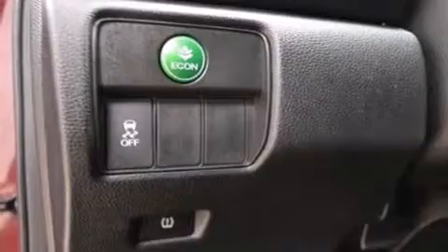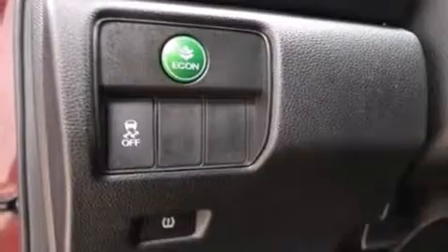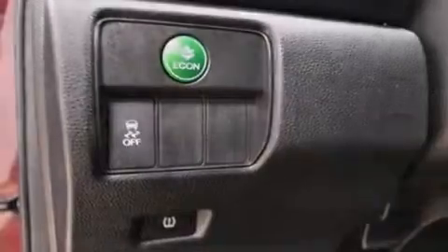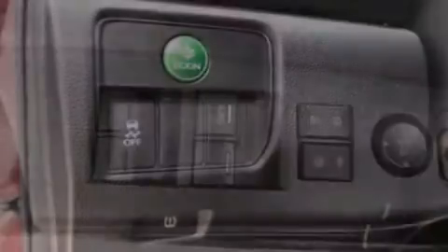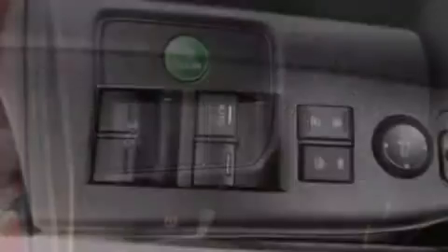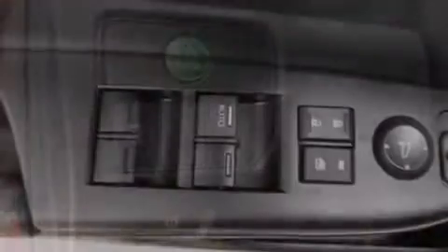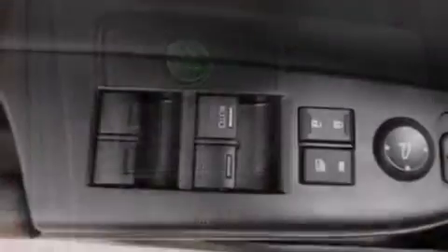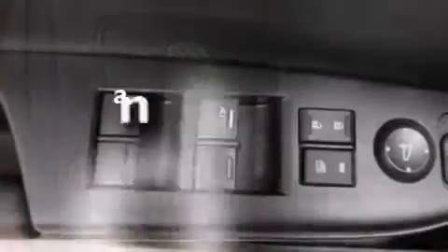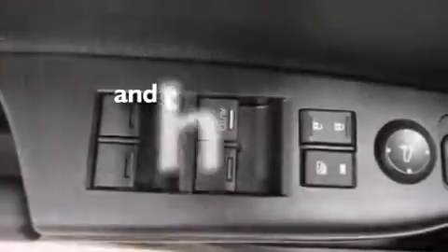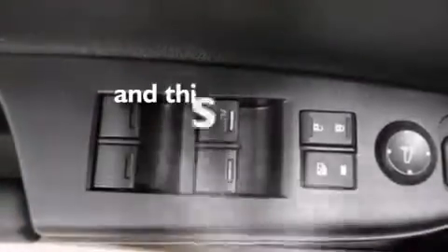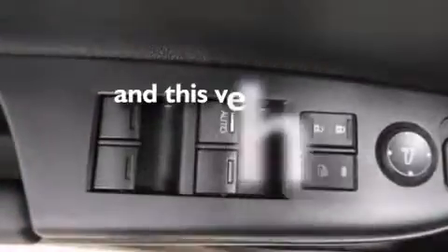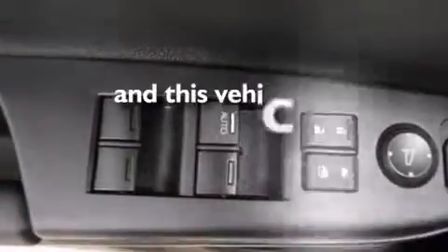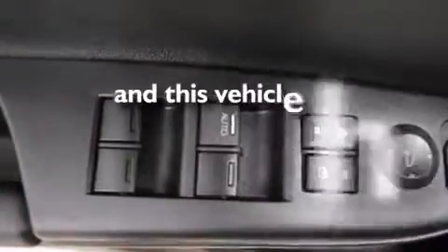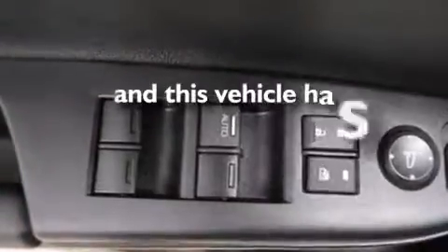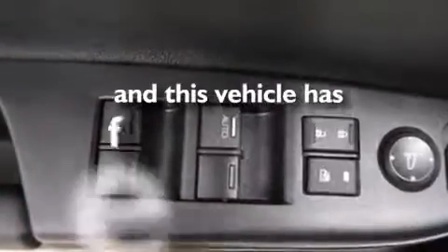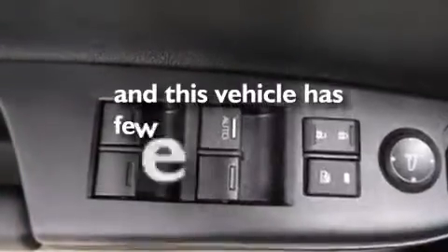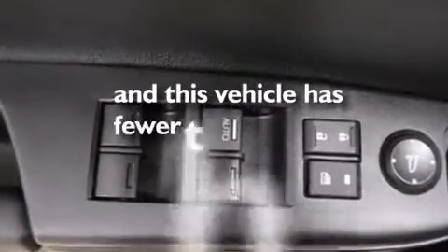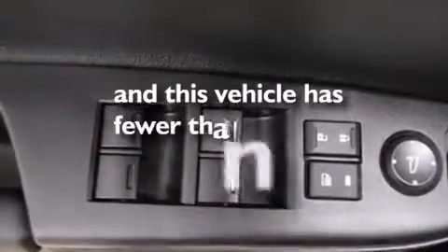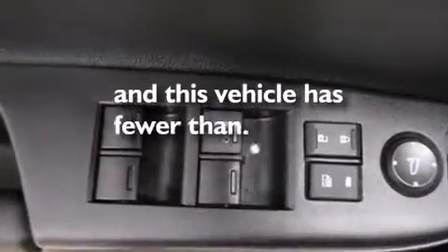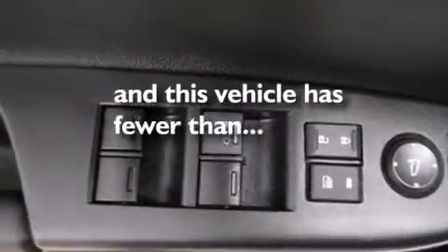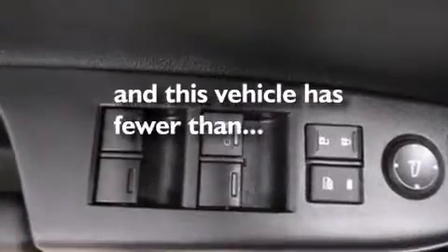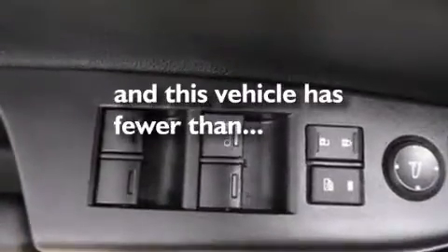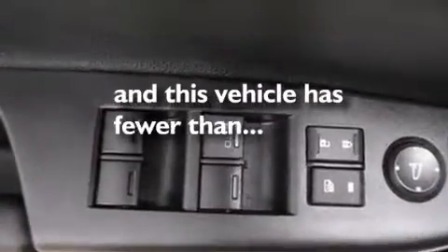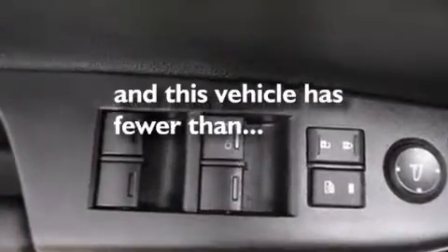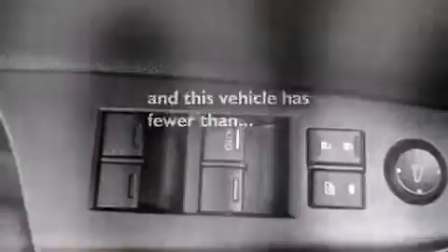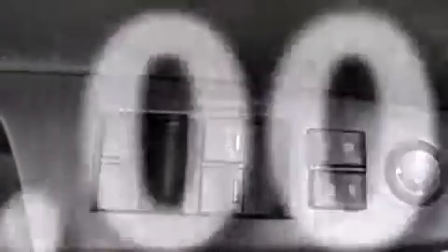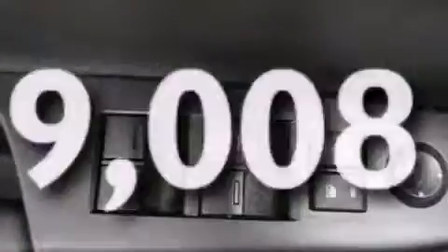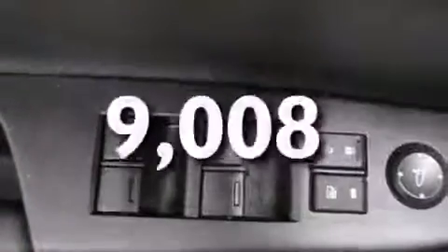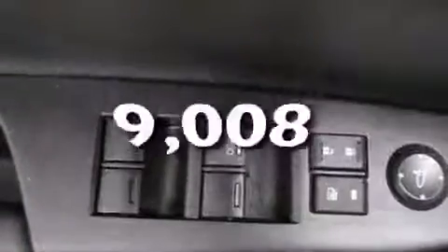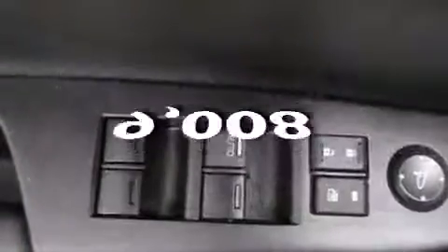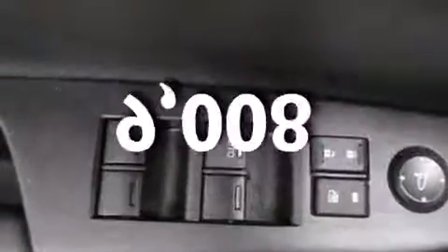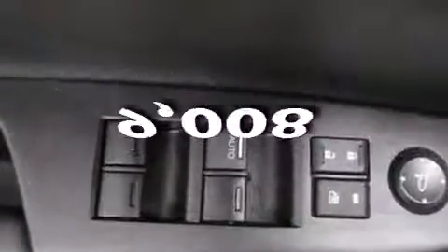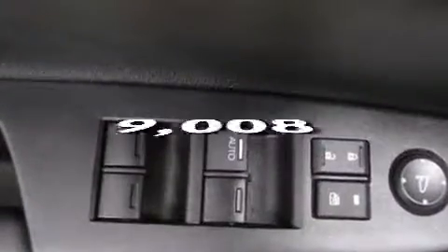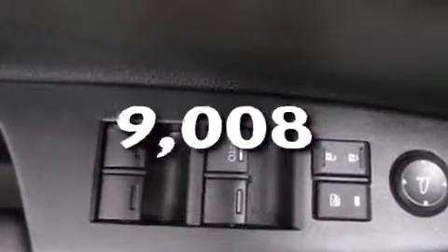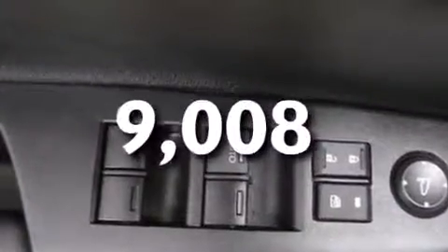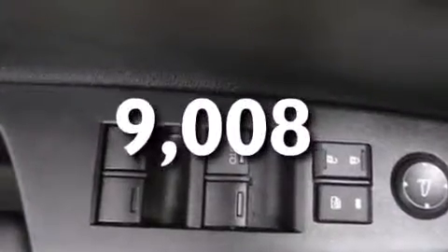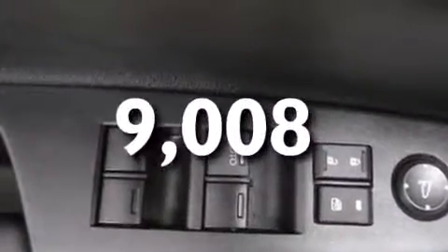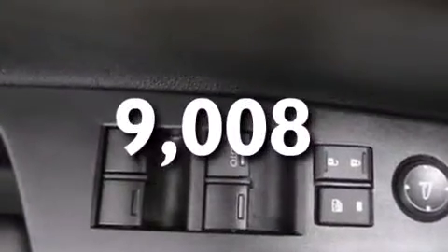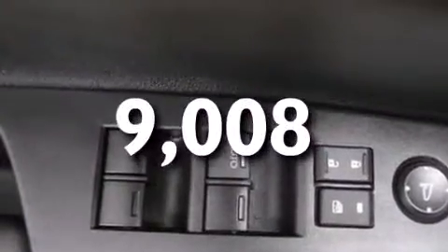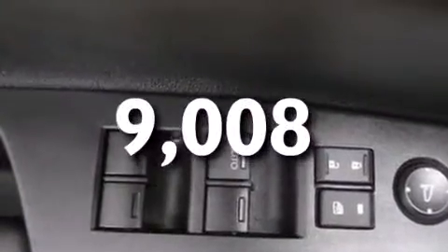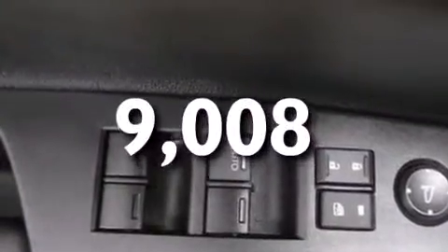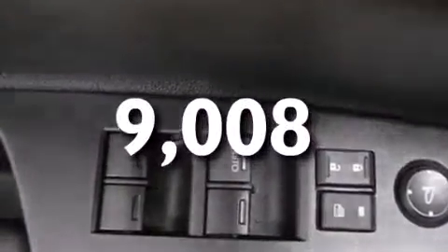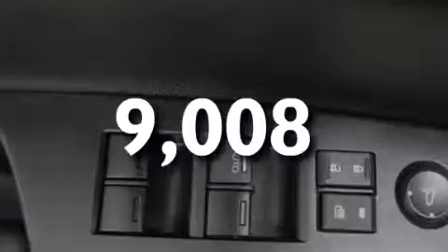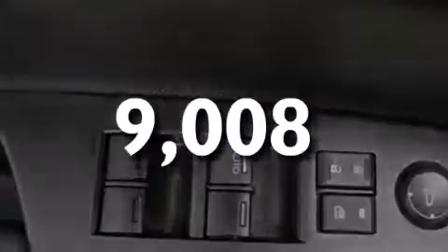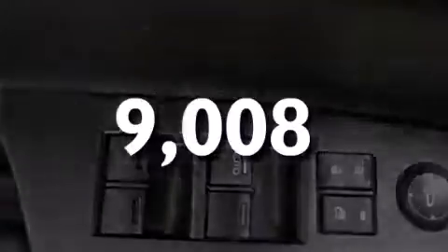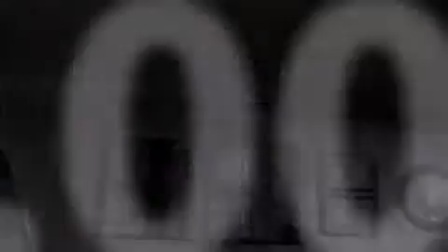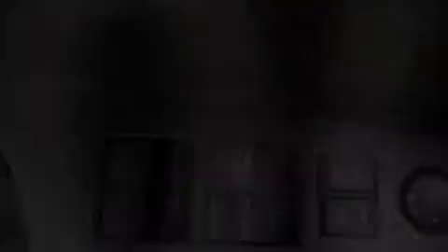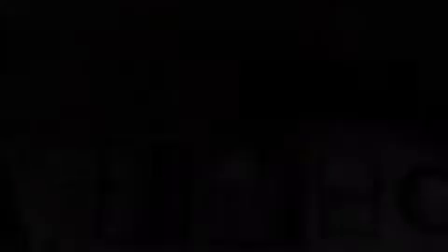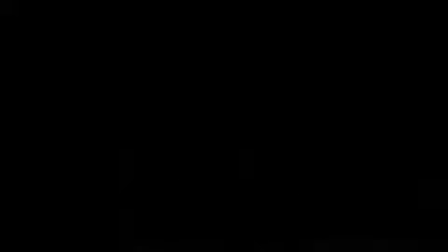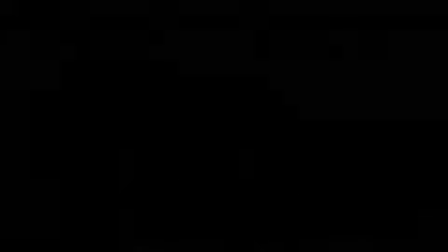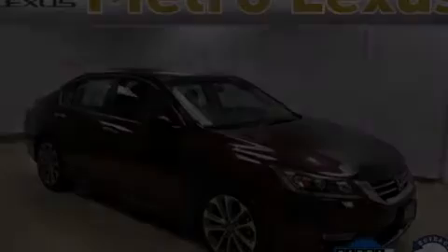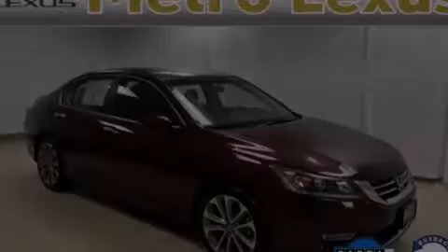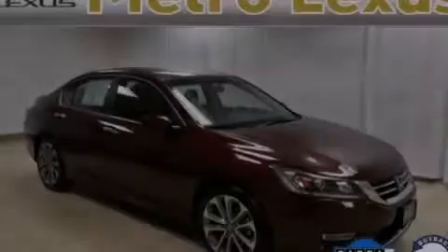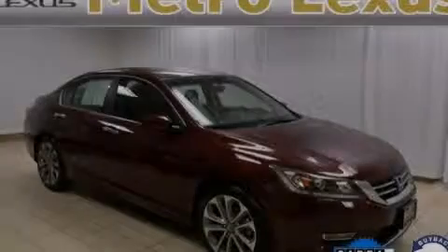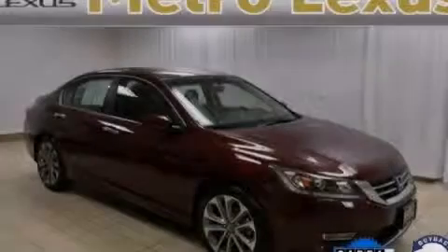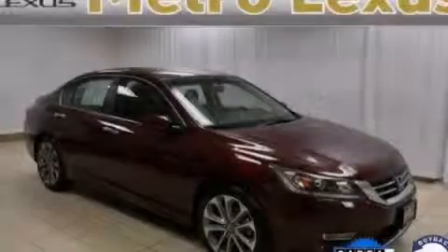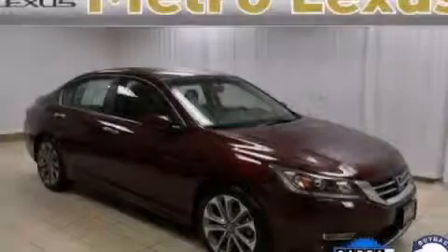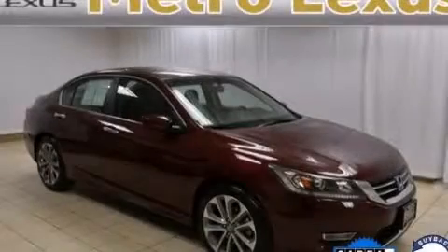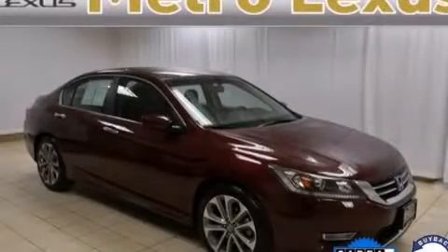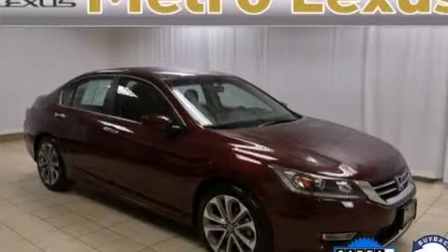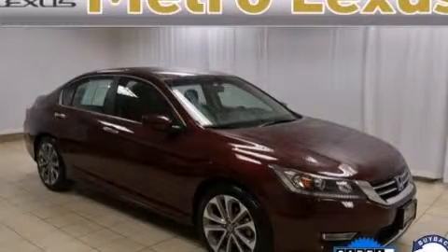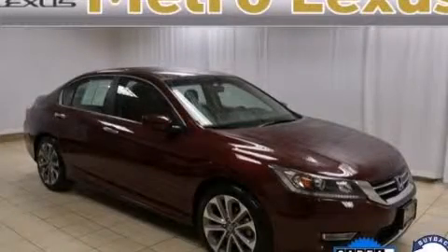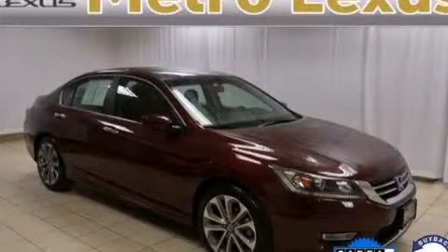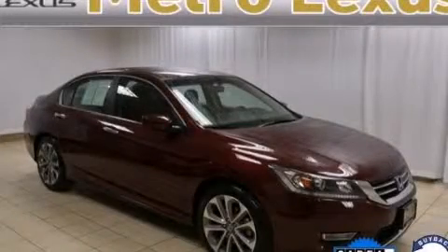And this vehicle has fewer than 10,000 miles on the odometer. This vehicle is sure to sell fast. Call and arrange your test drive today.